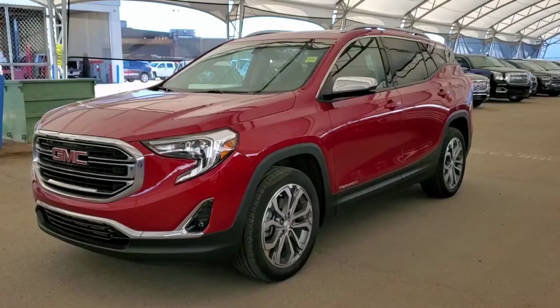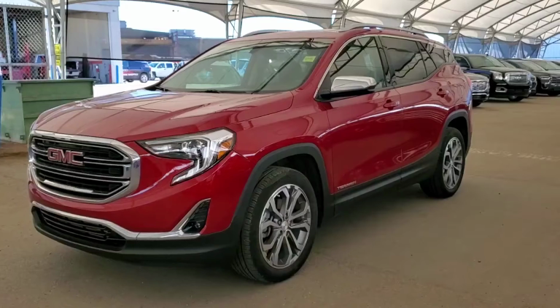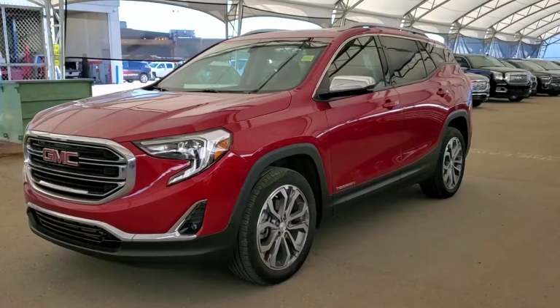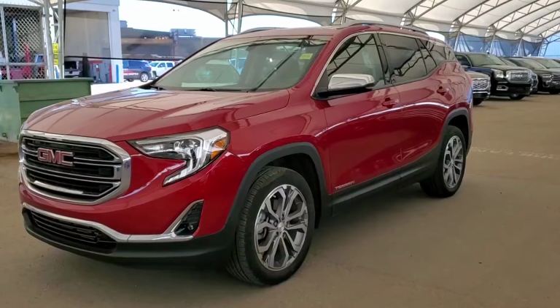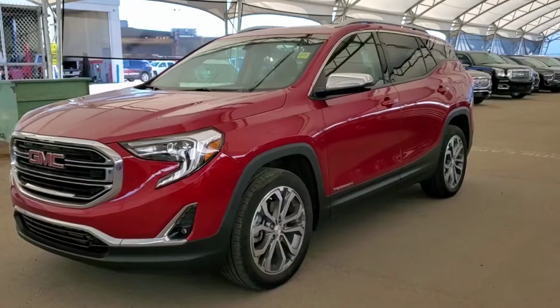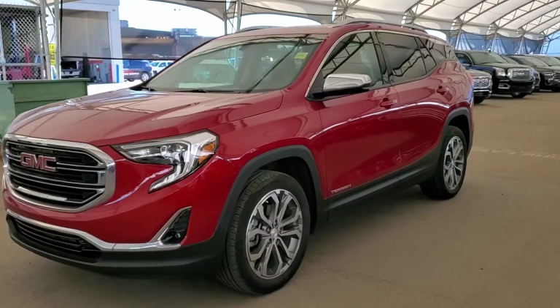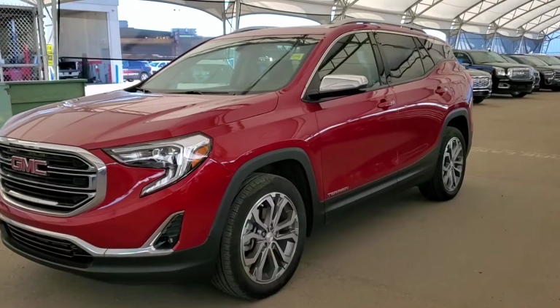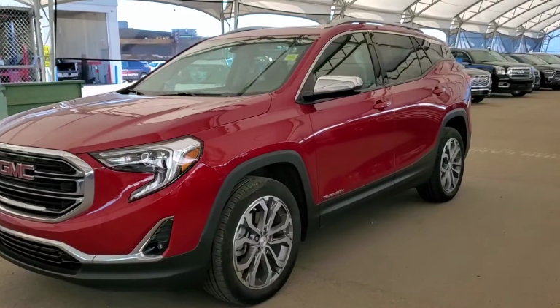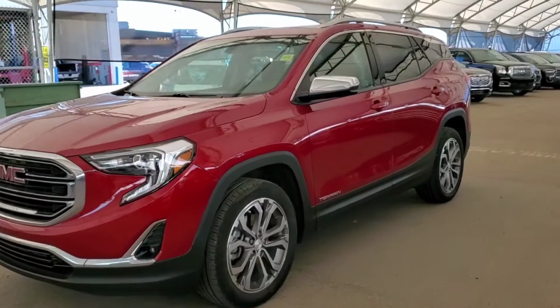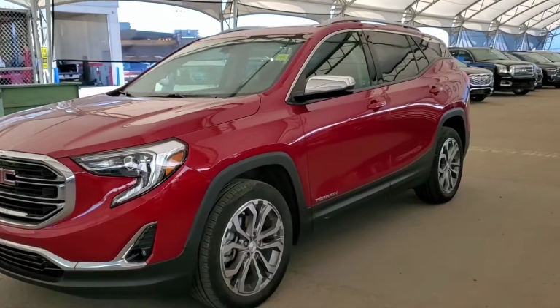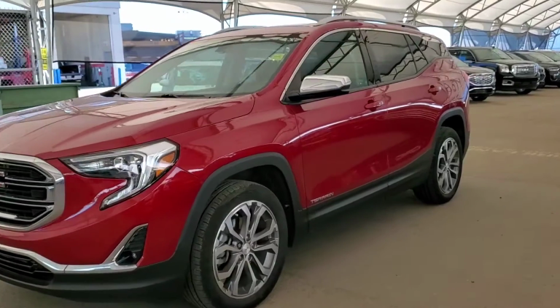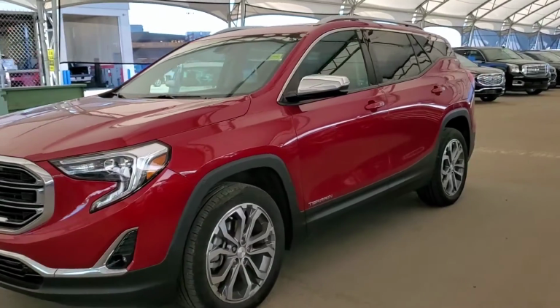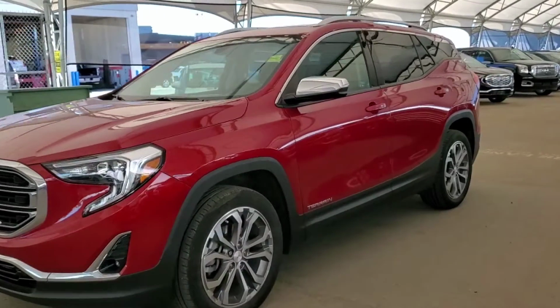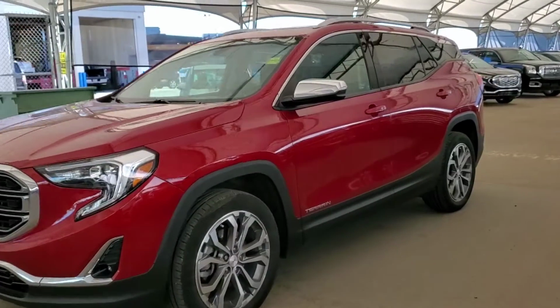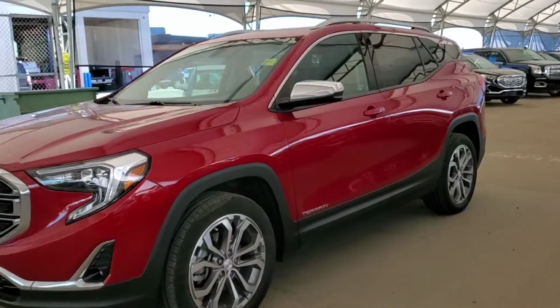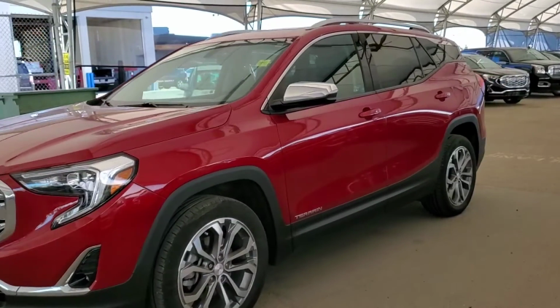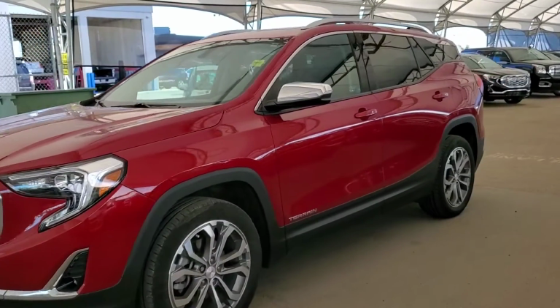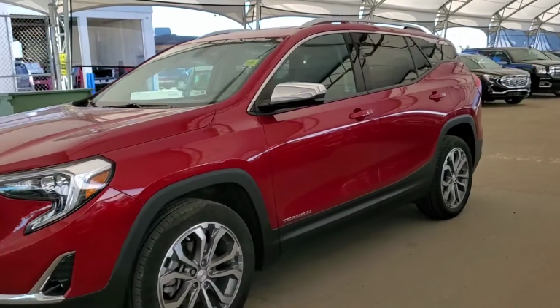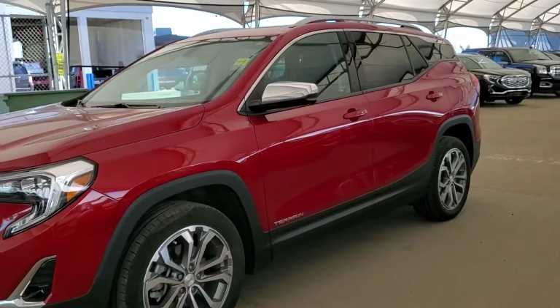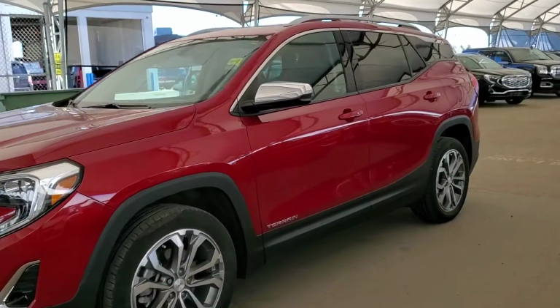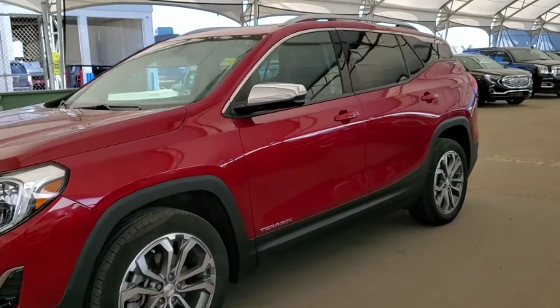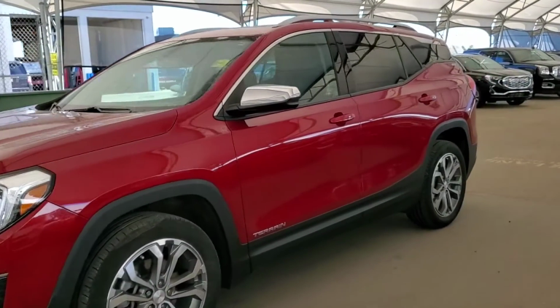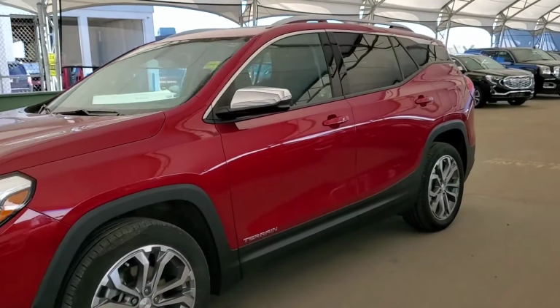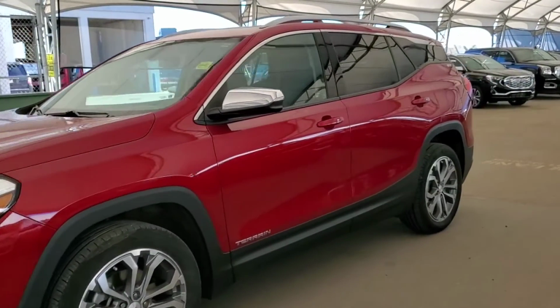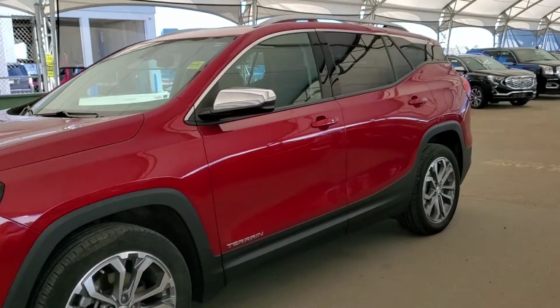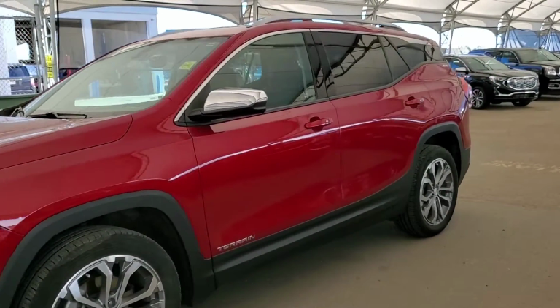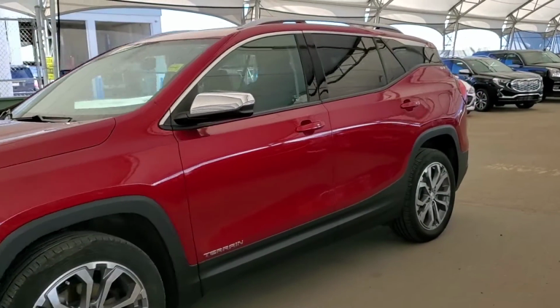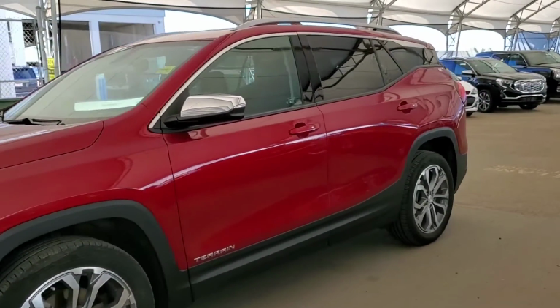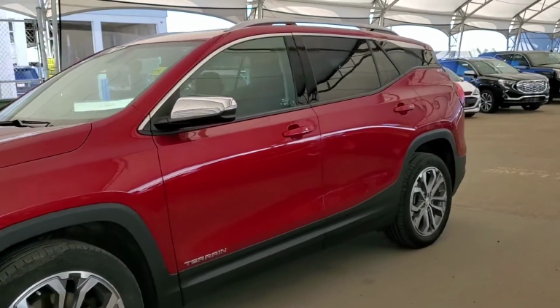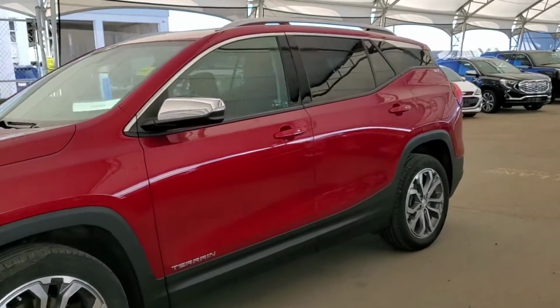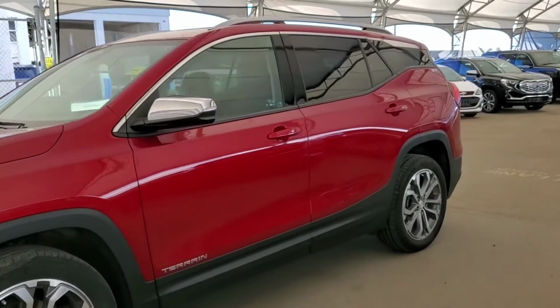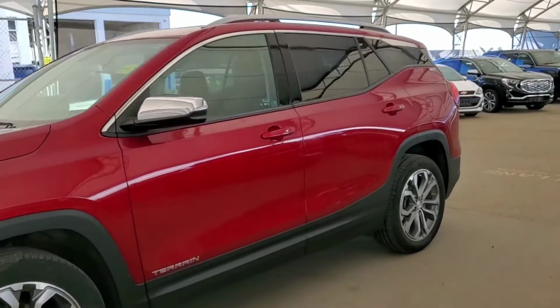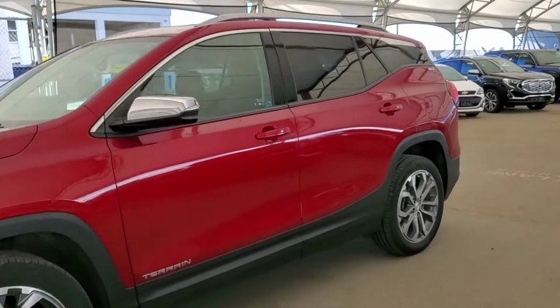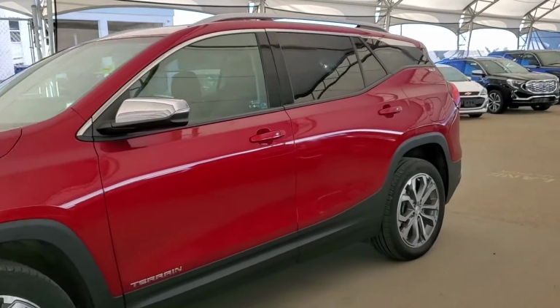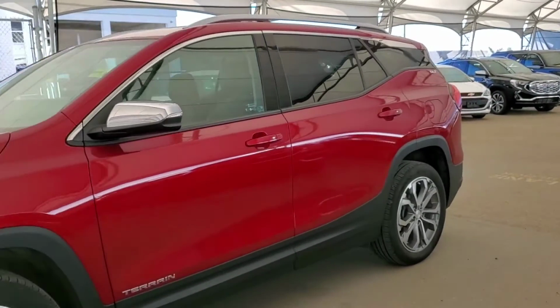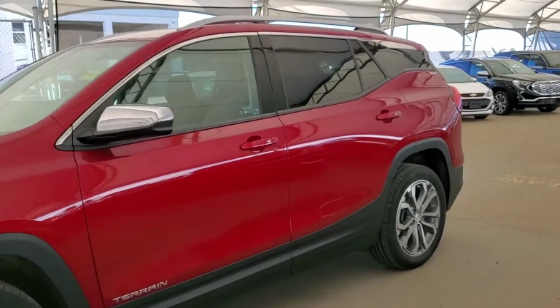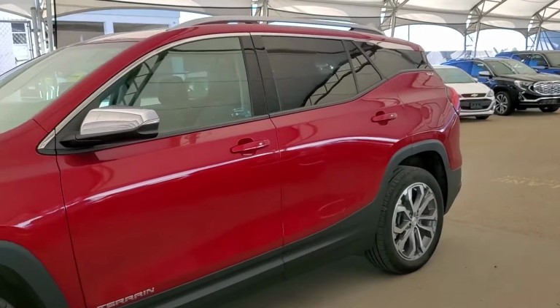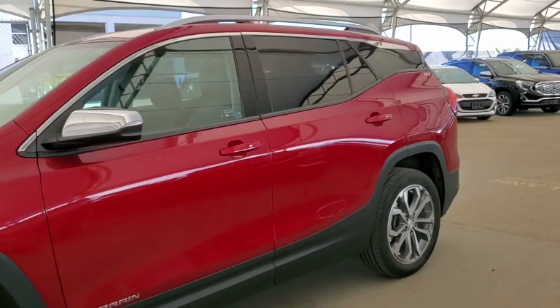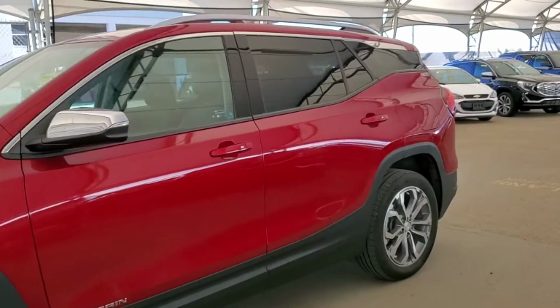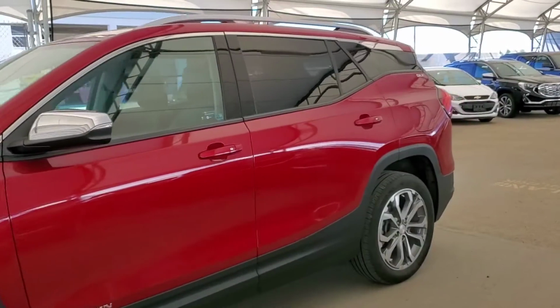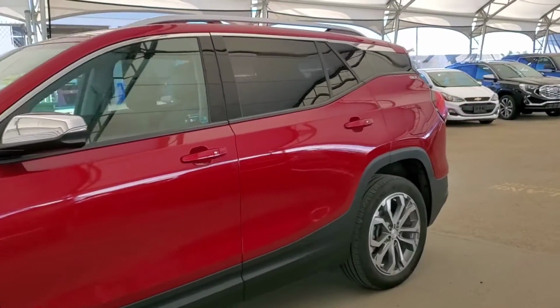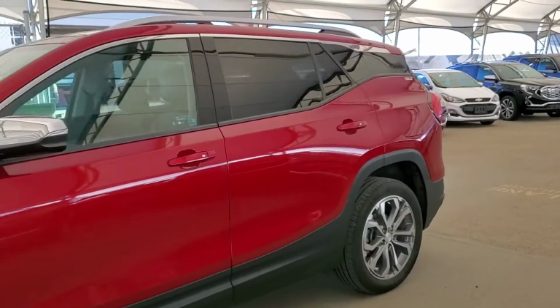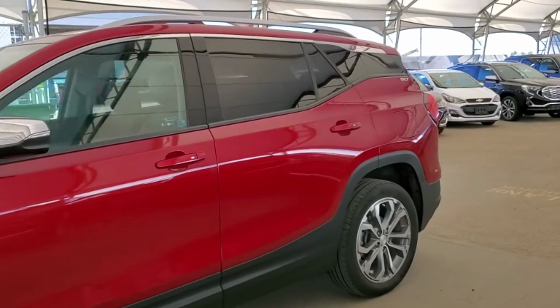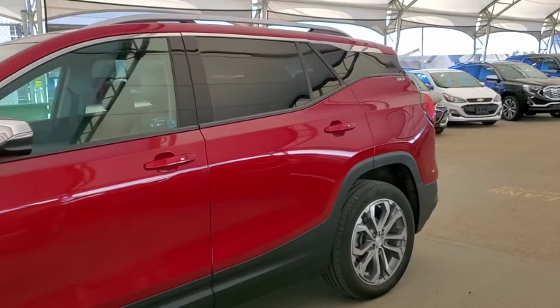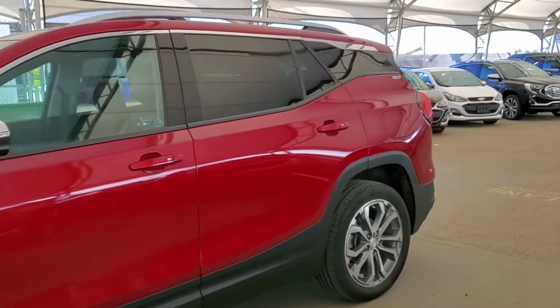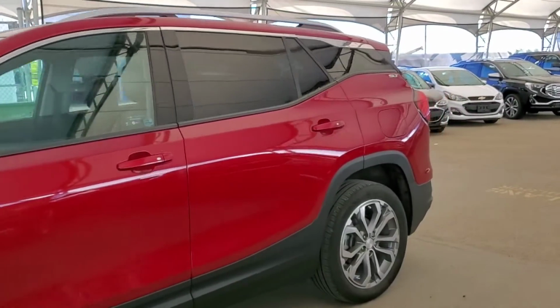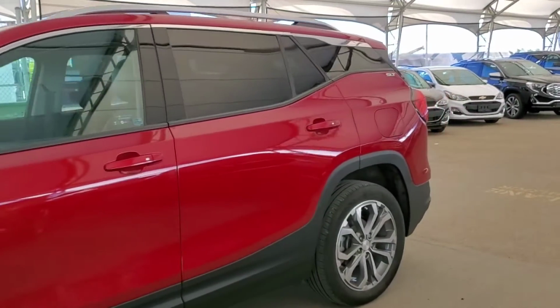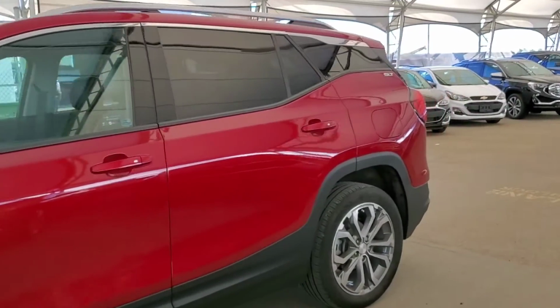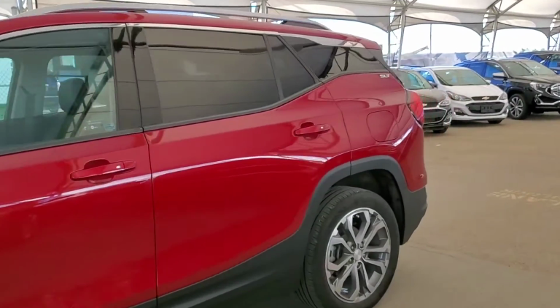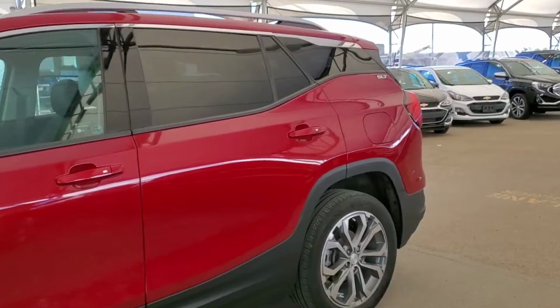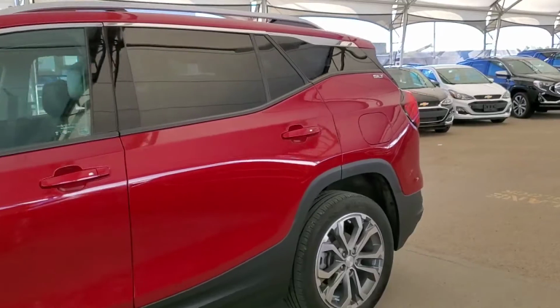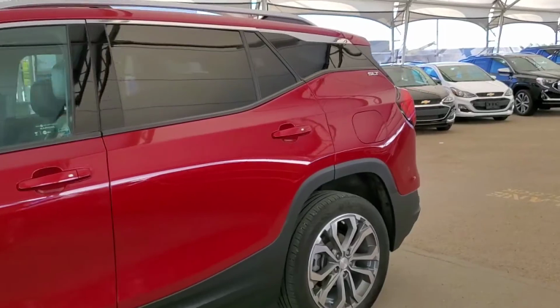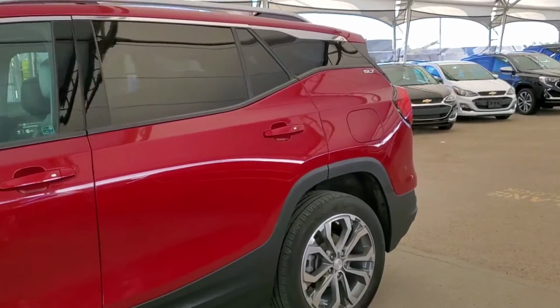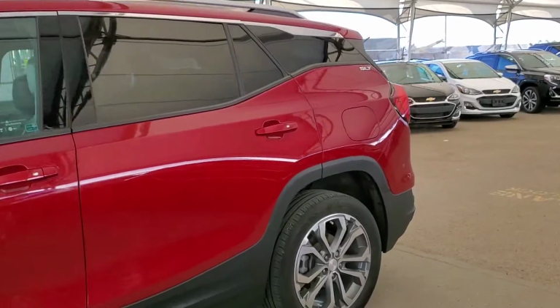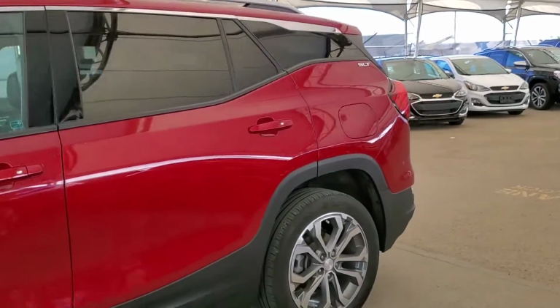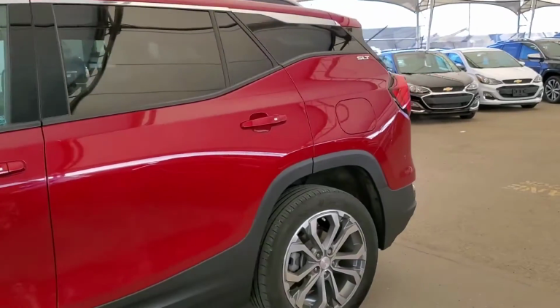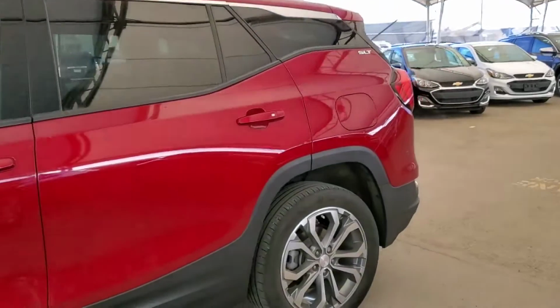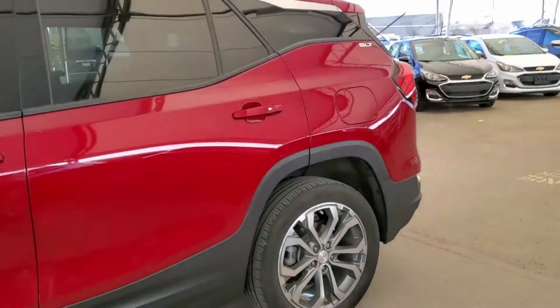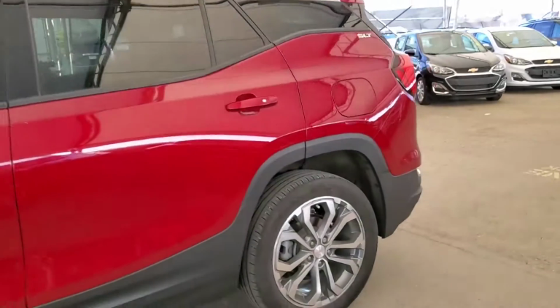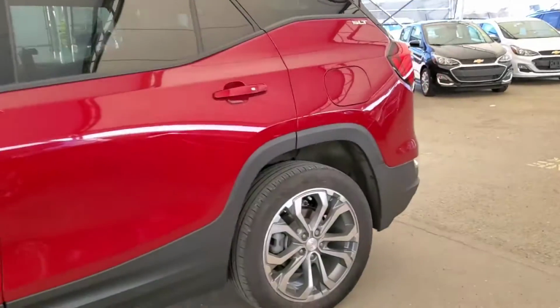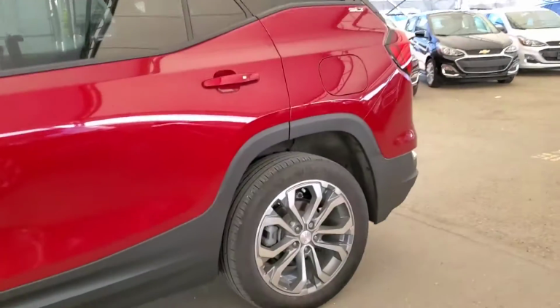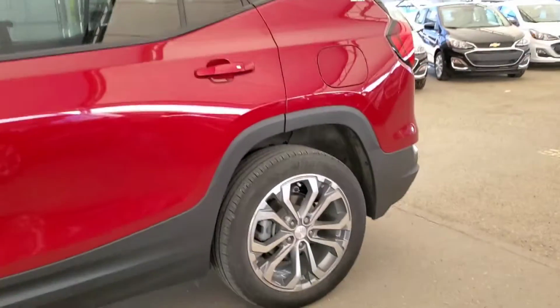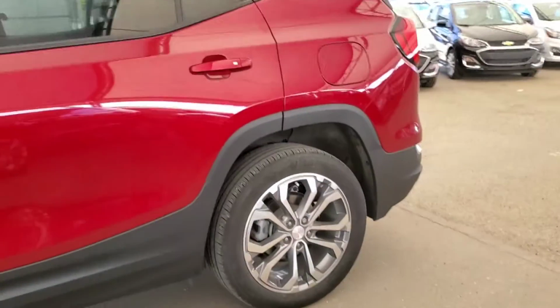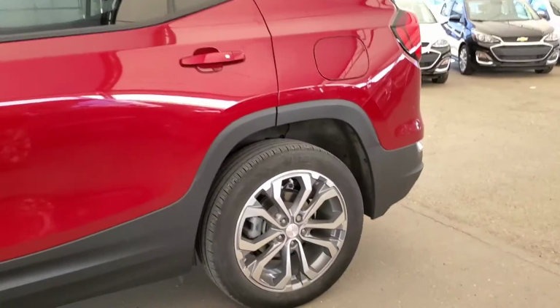Welcome to Davis Chevrolet. This is a pre-owned 2018 GMC Terrain SLT in red.